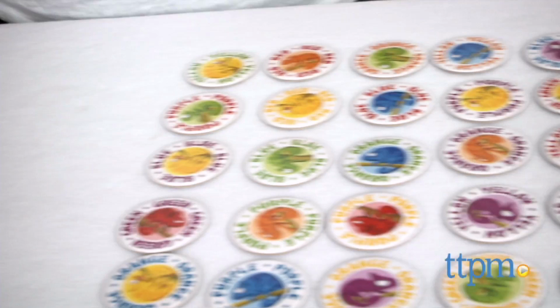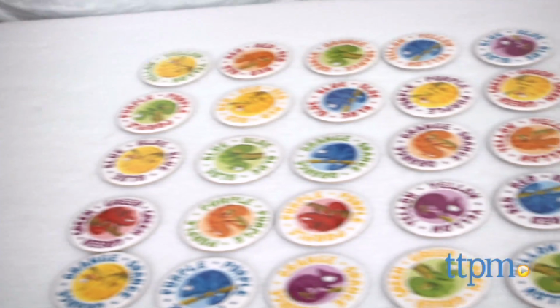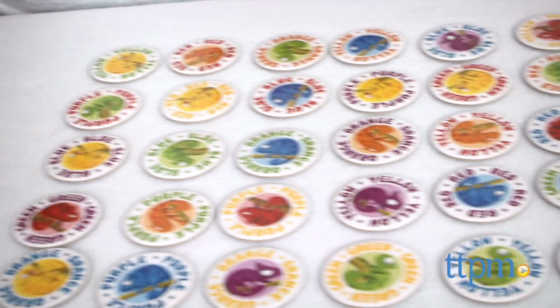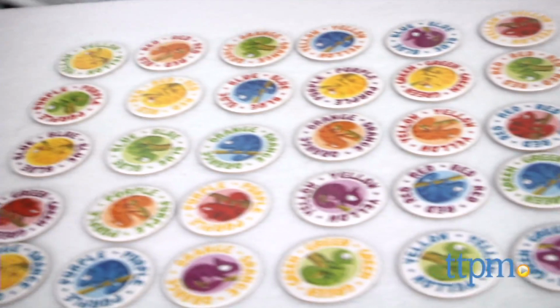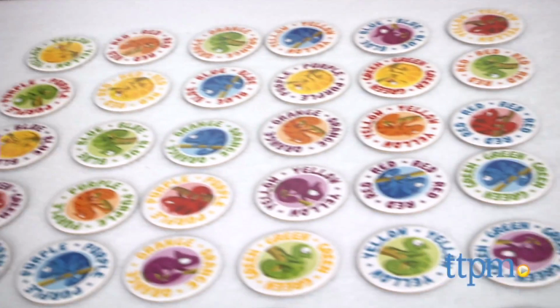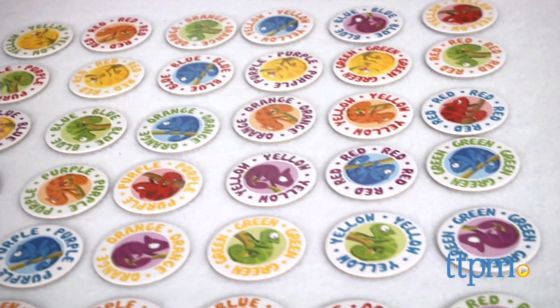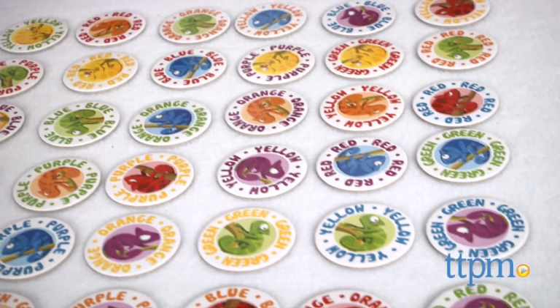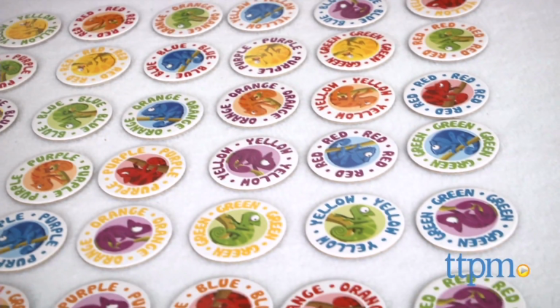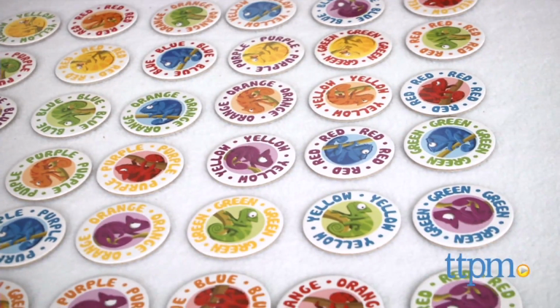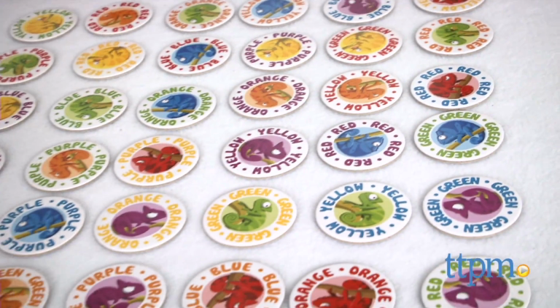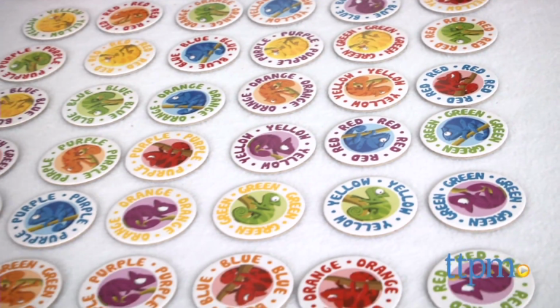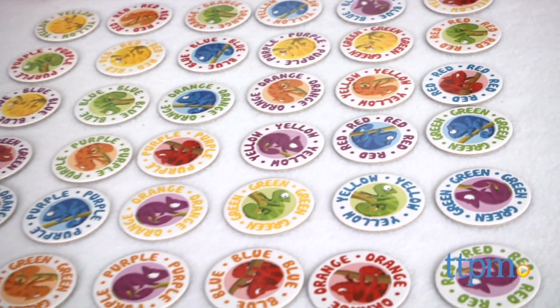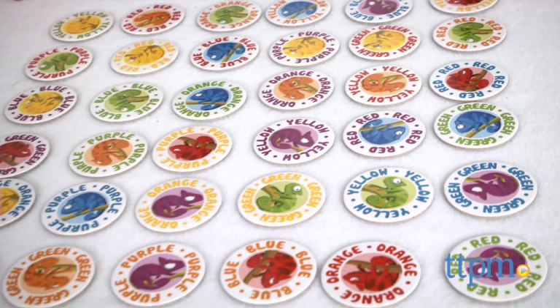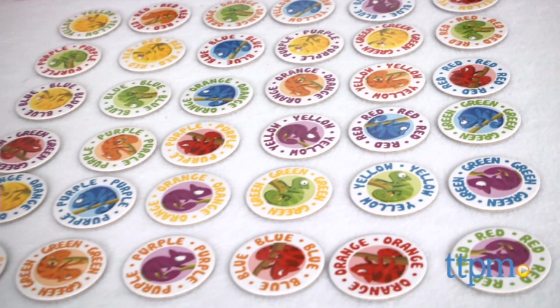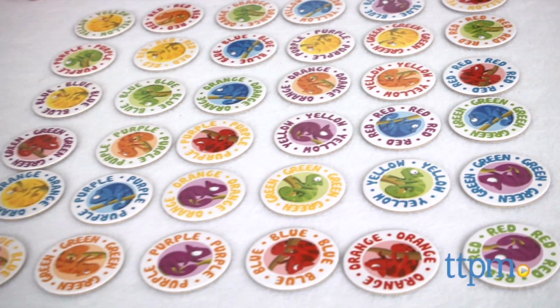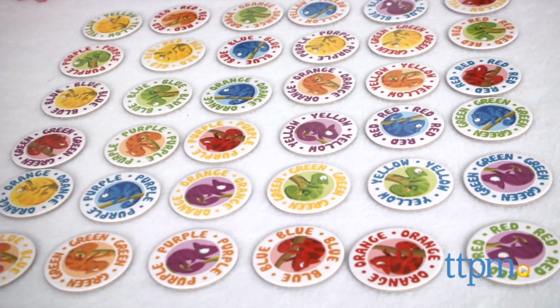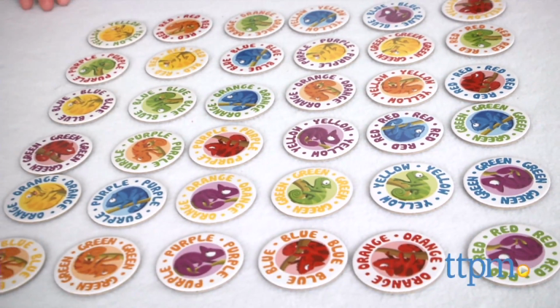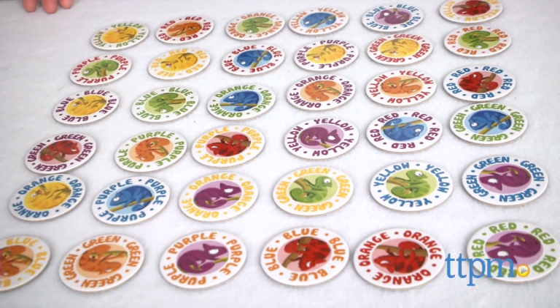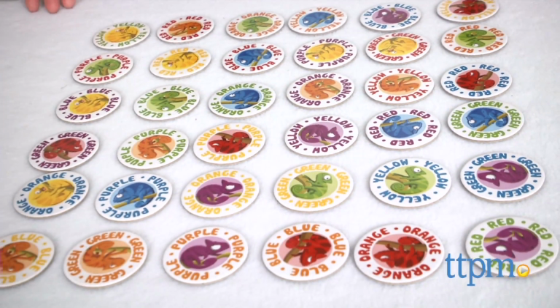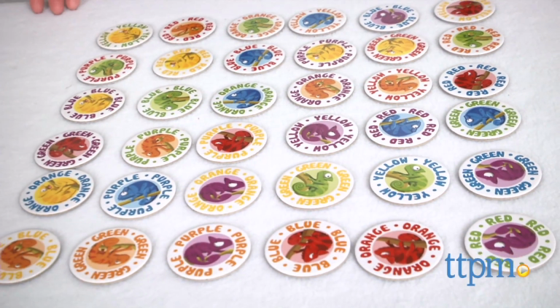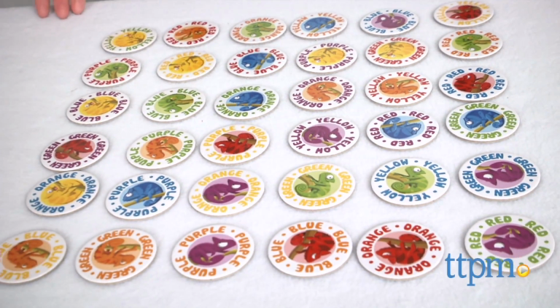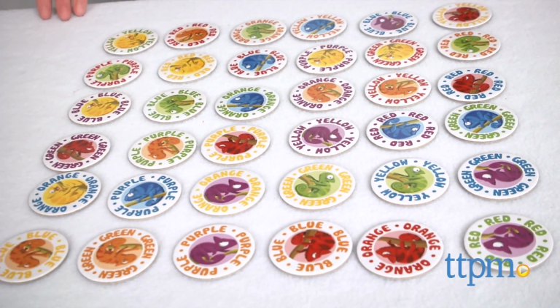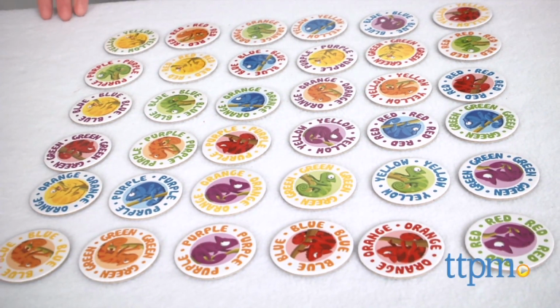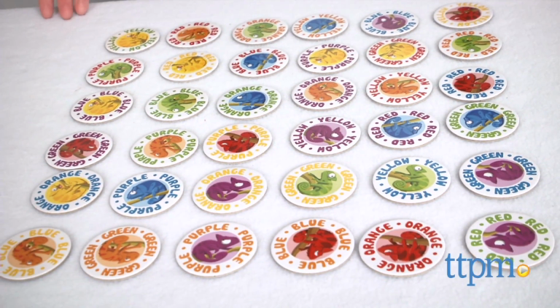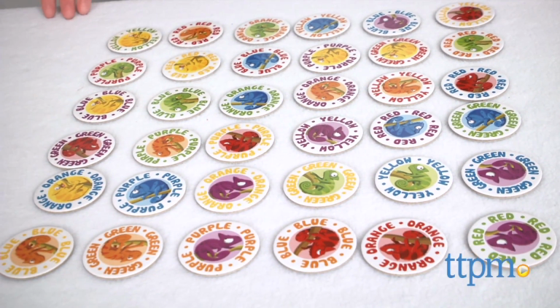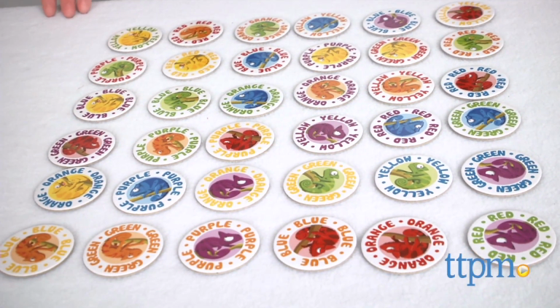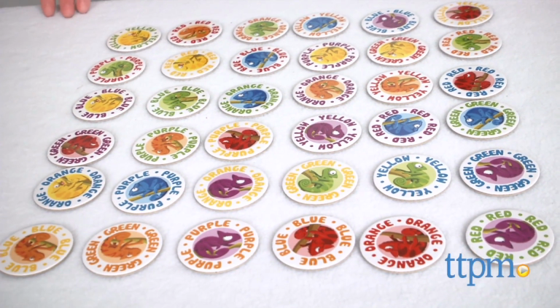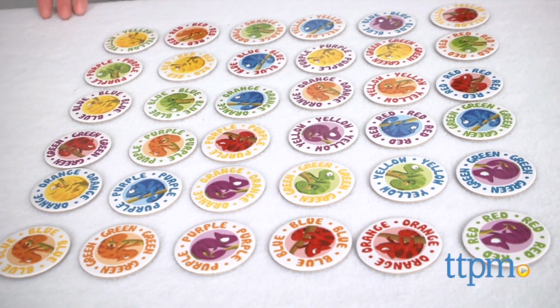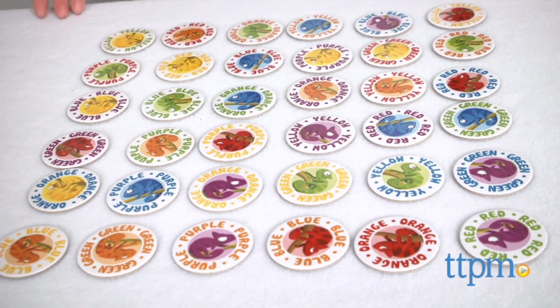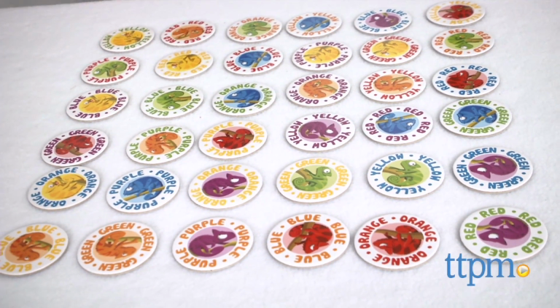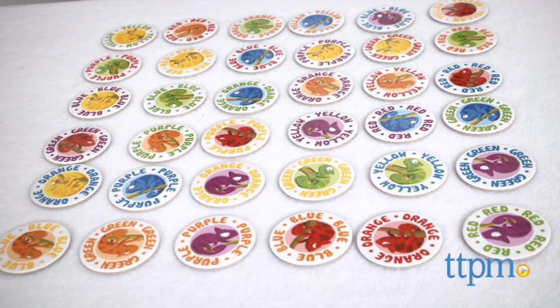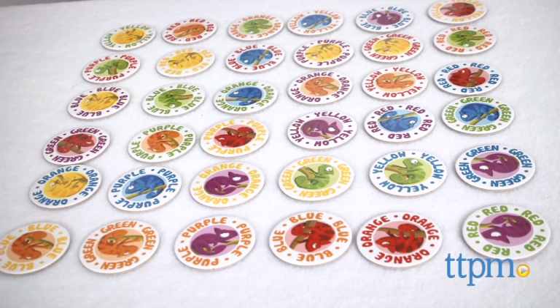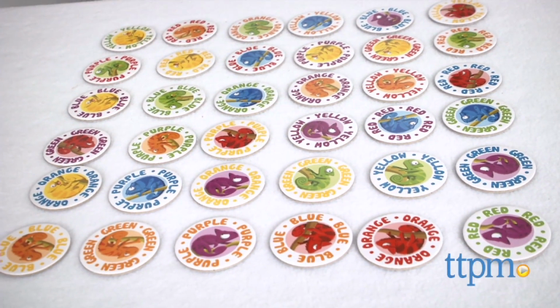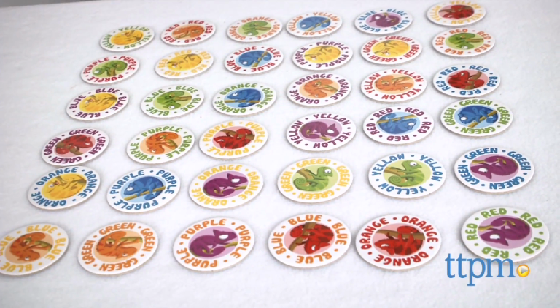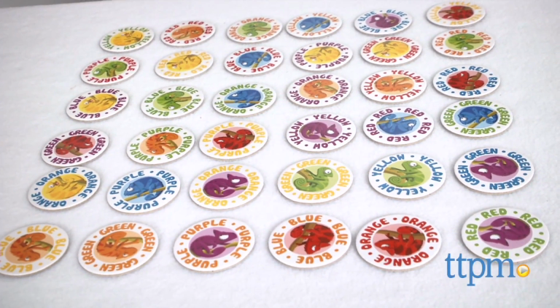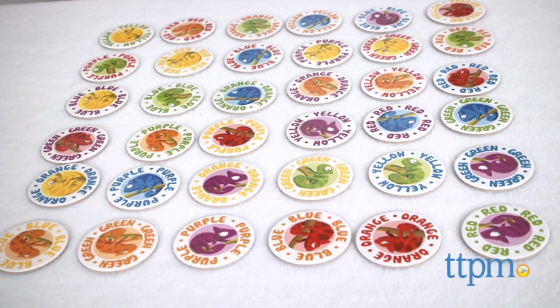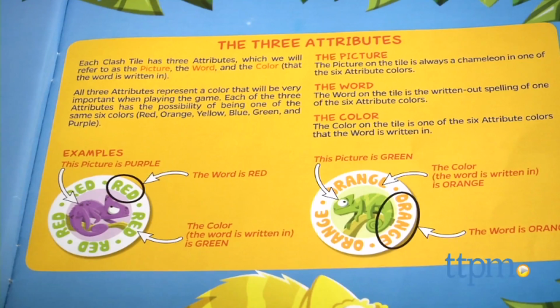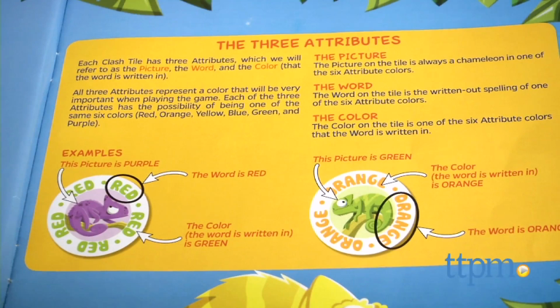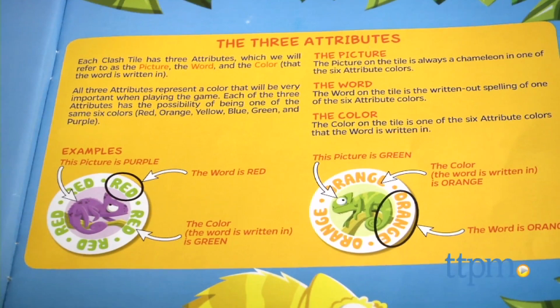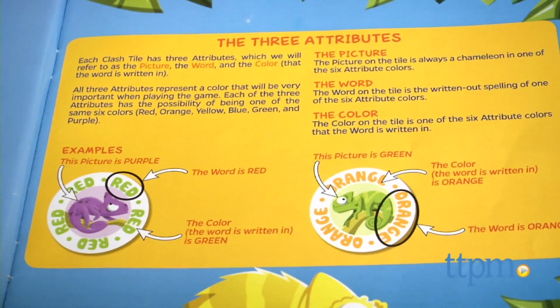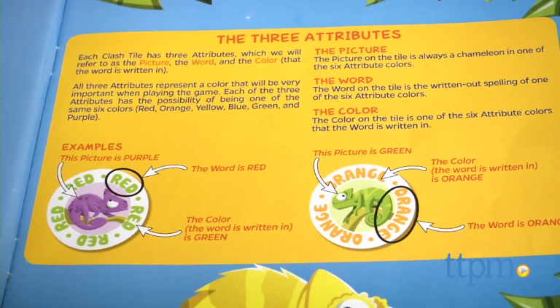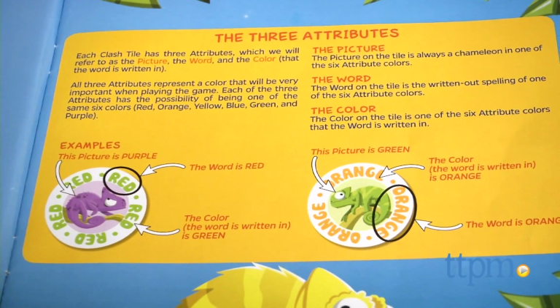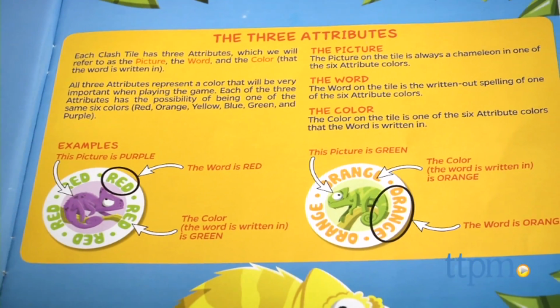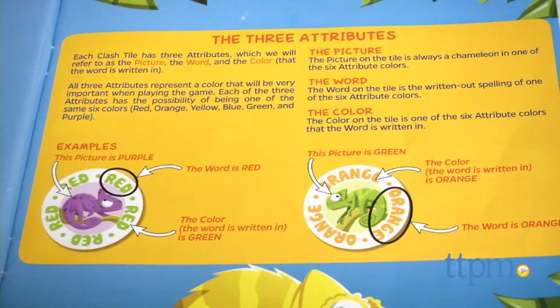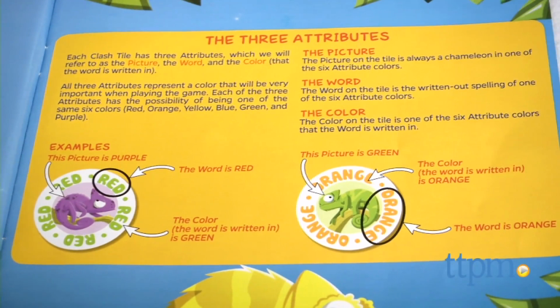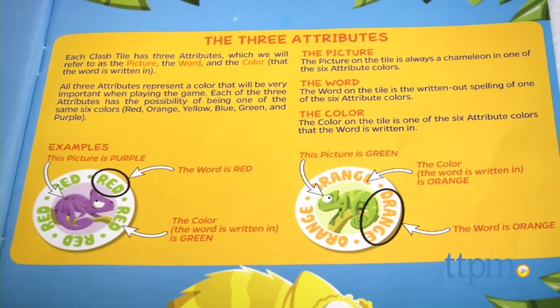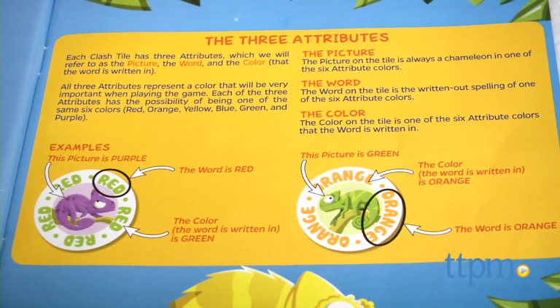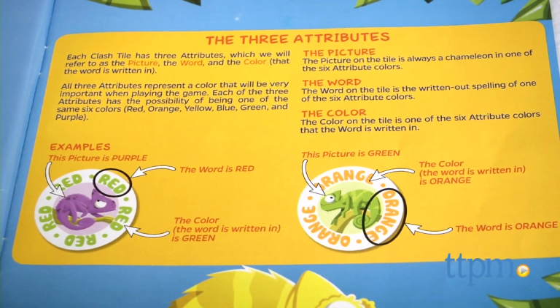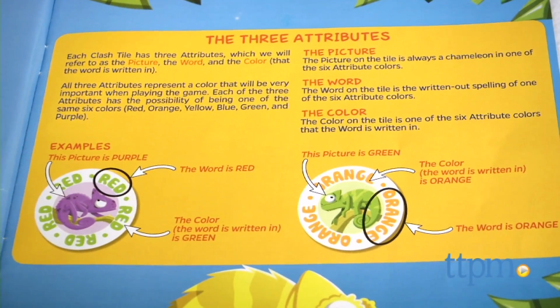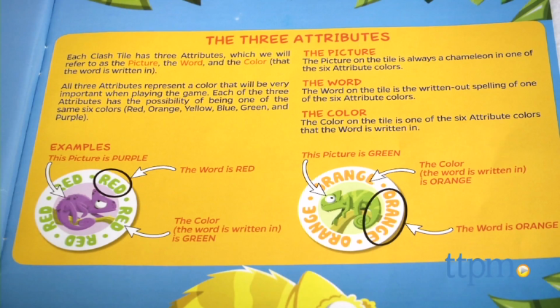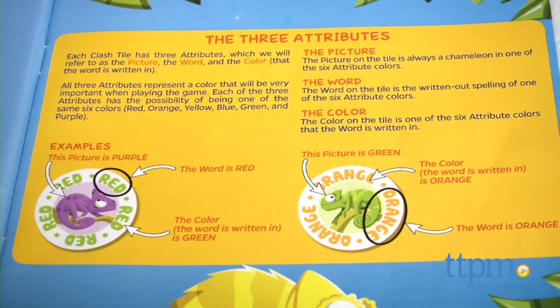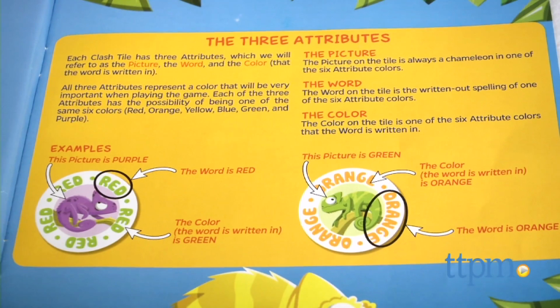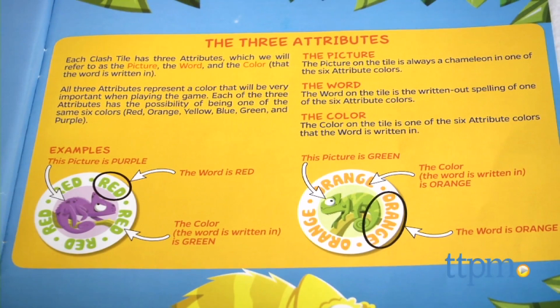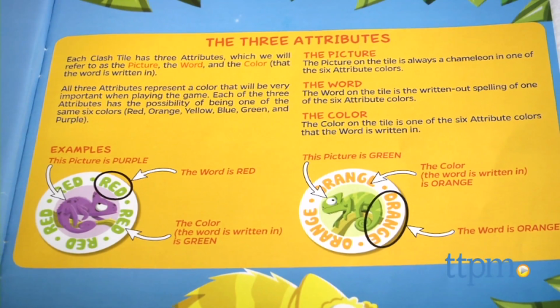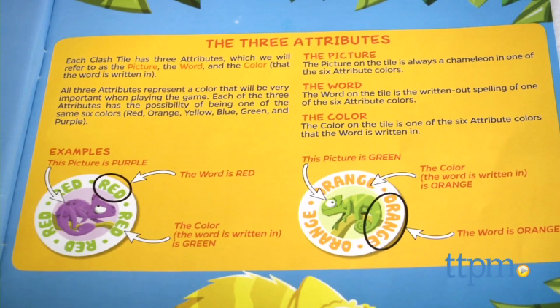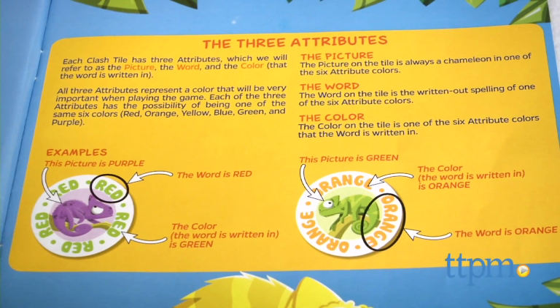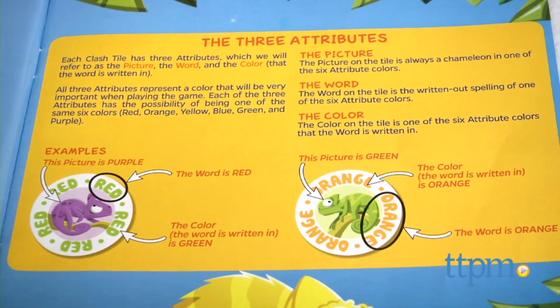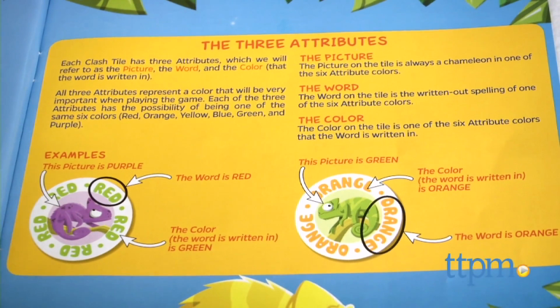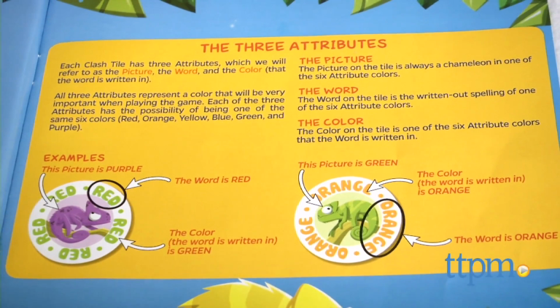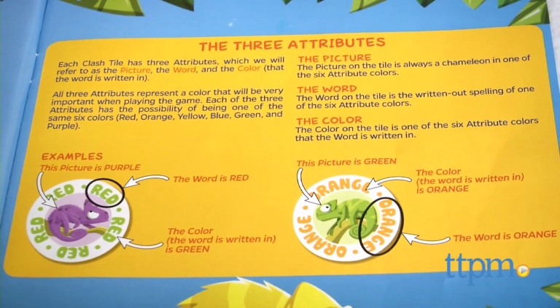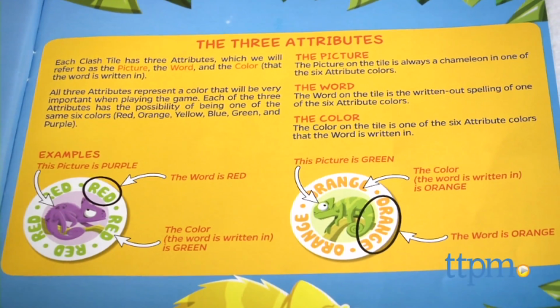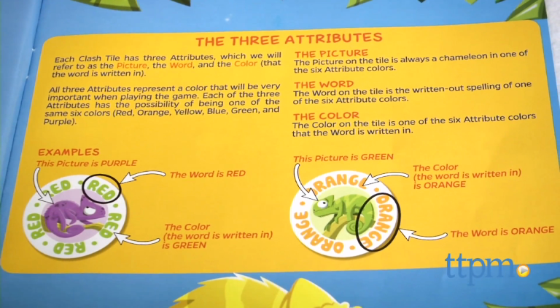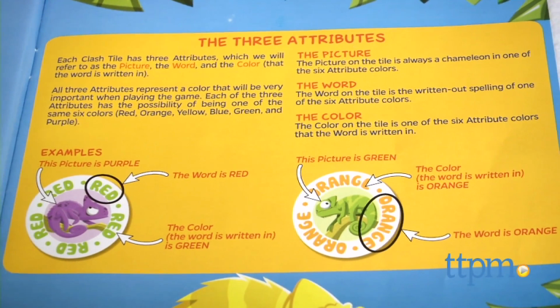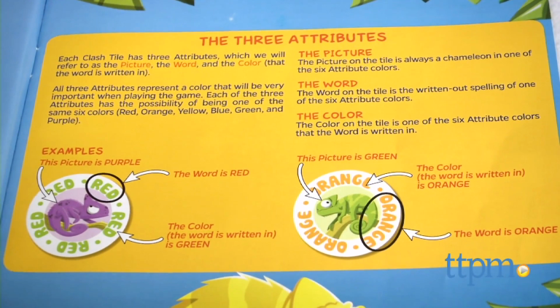Each Clash tile has three attributes that represent one of six colors: red, orange, yellow, blue, green, or purple.